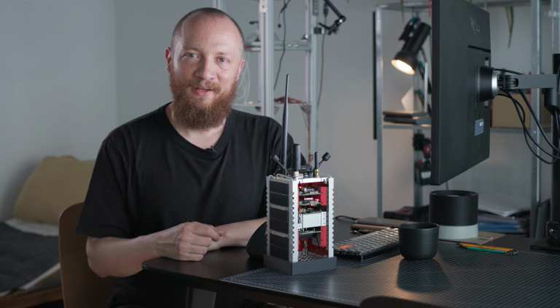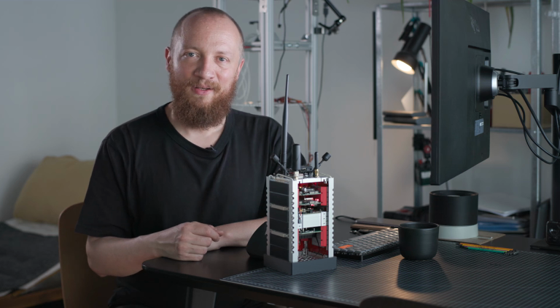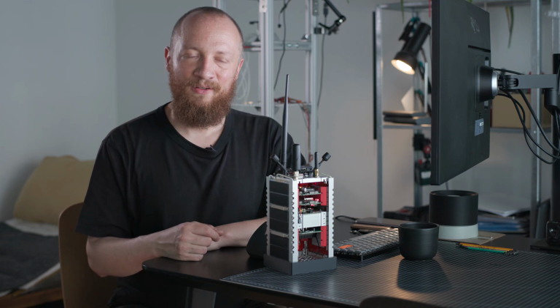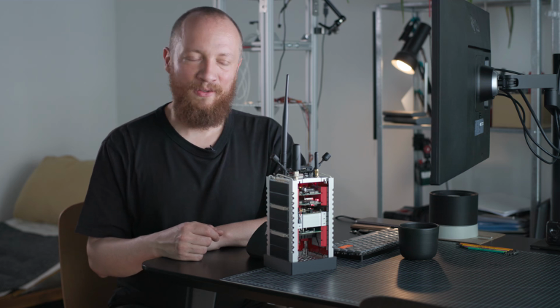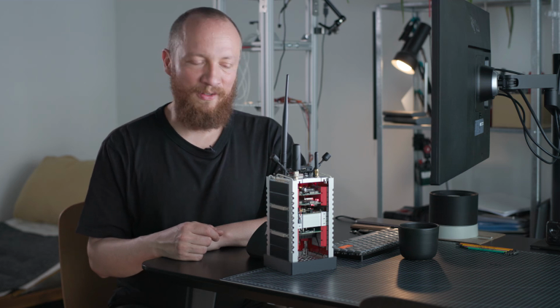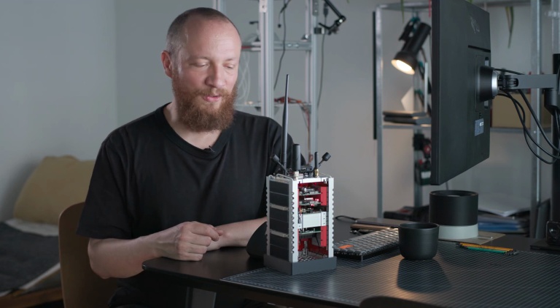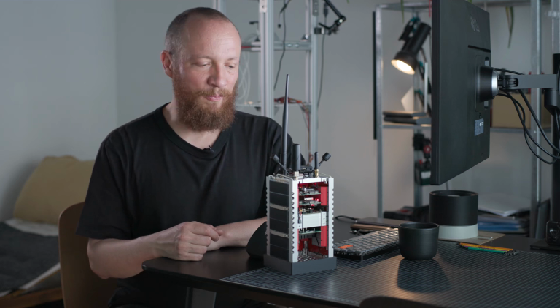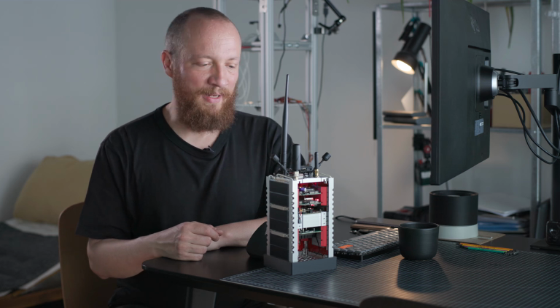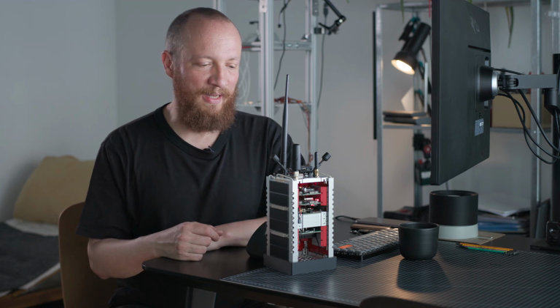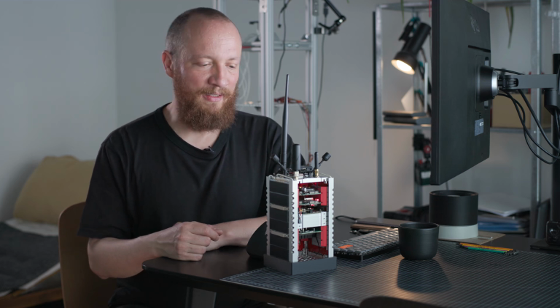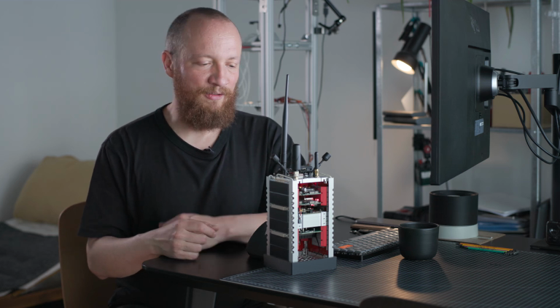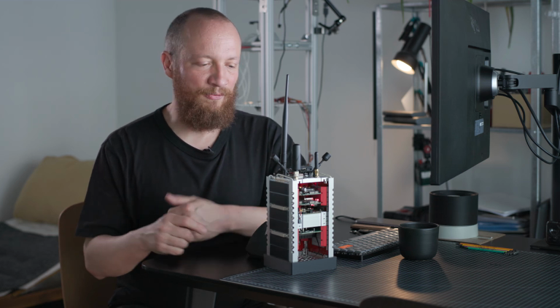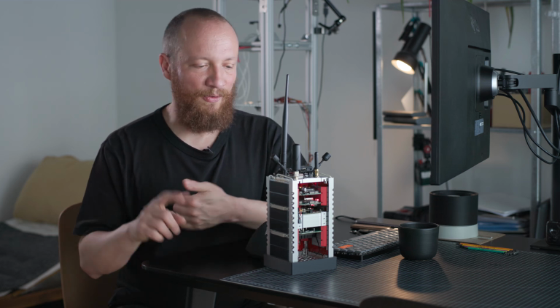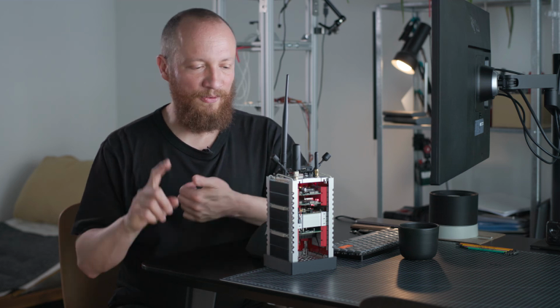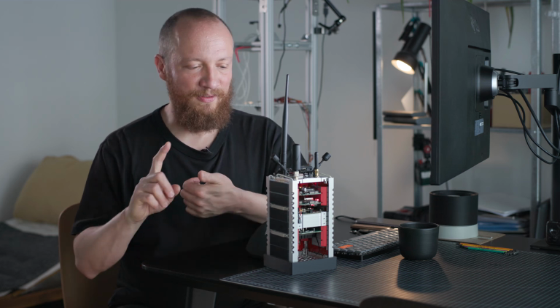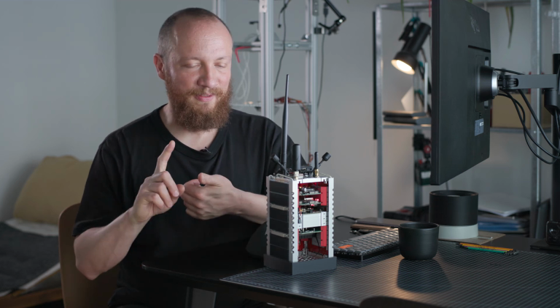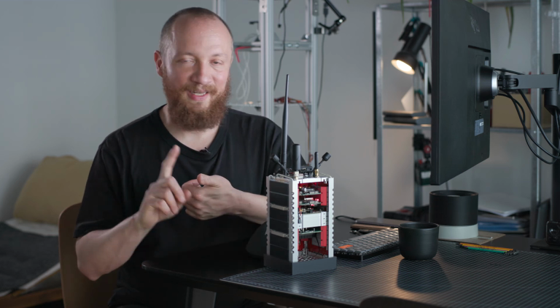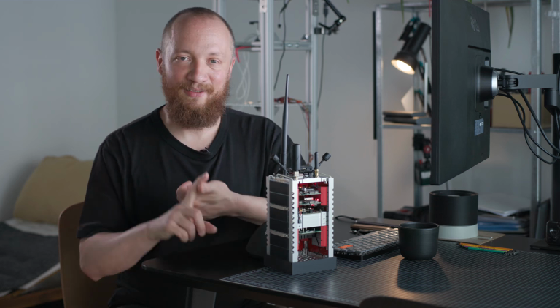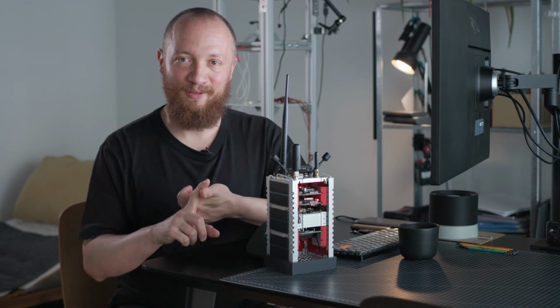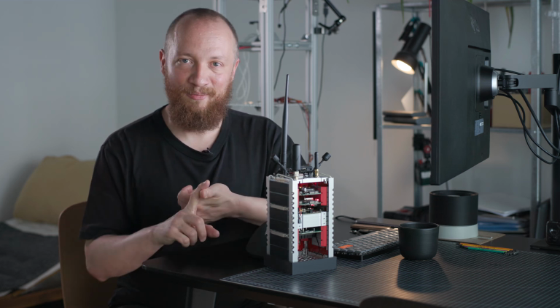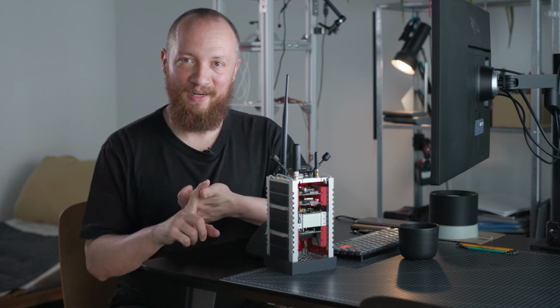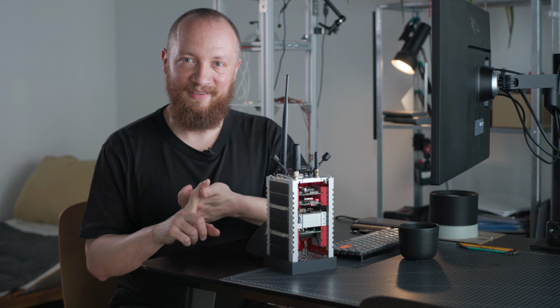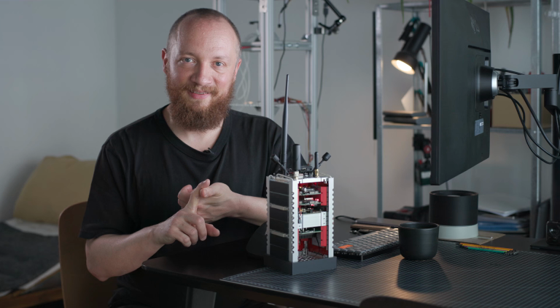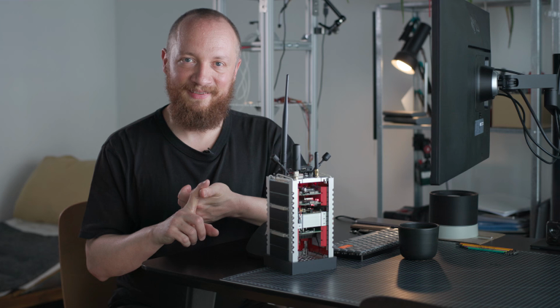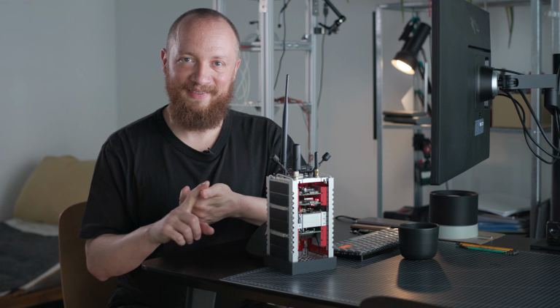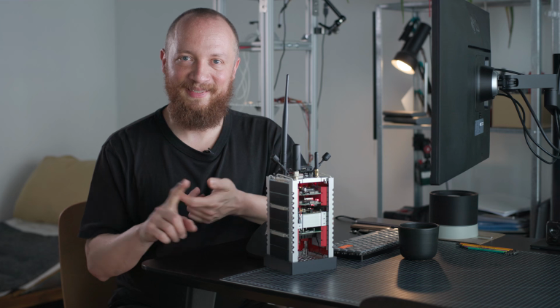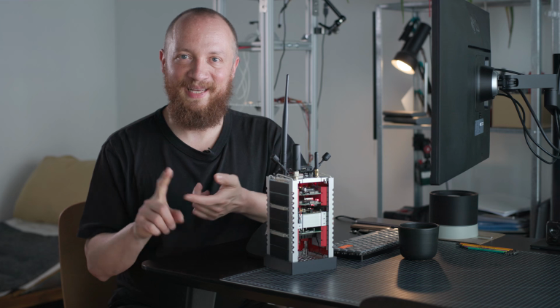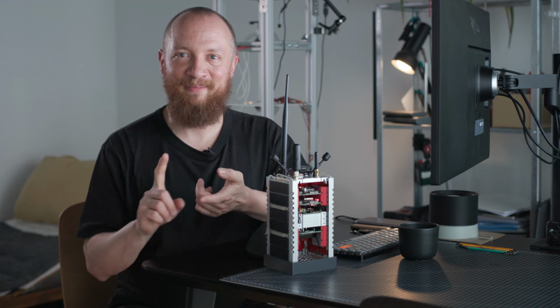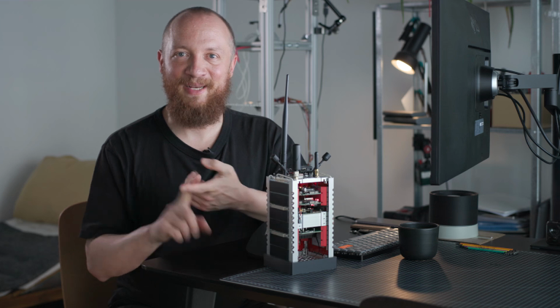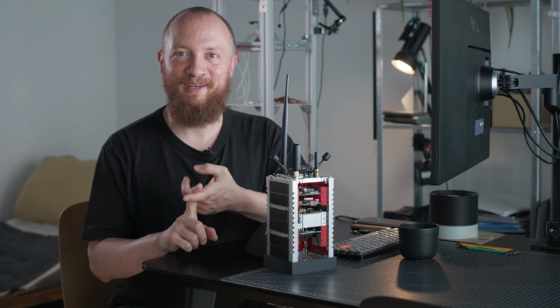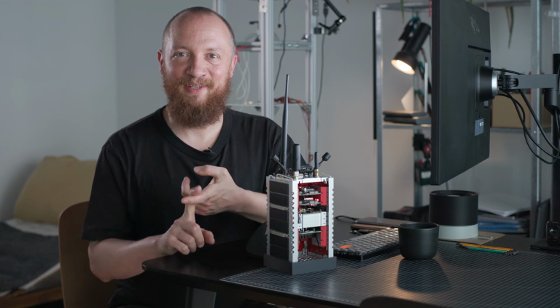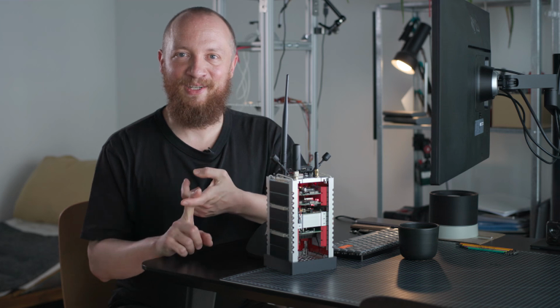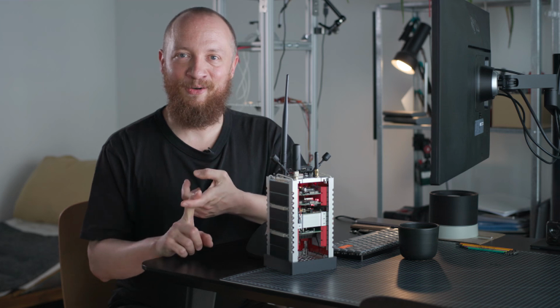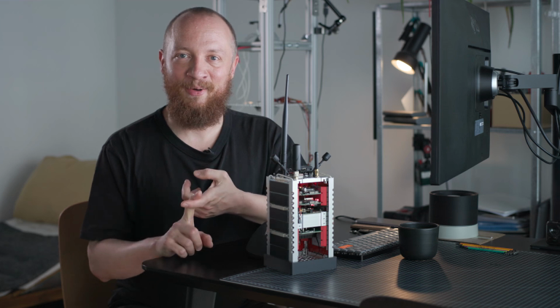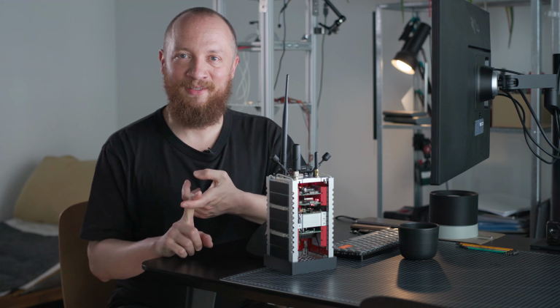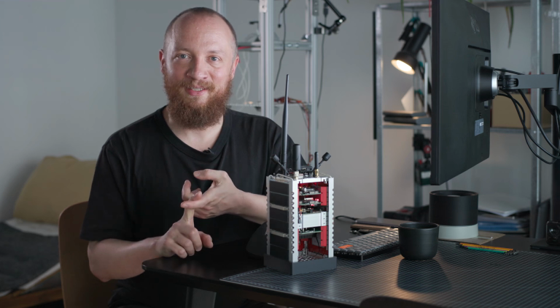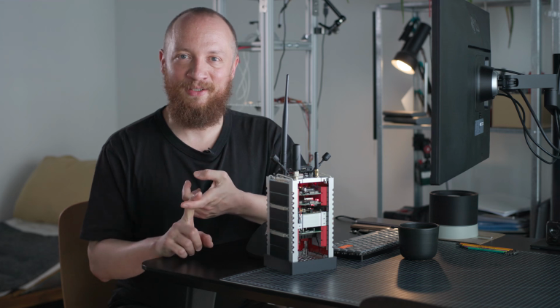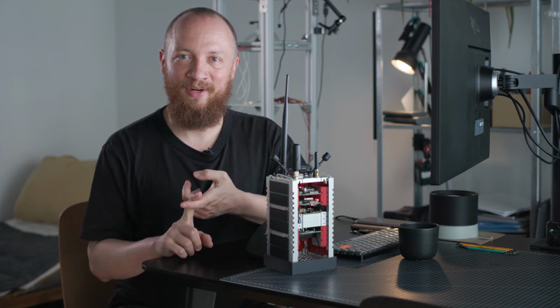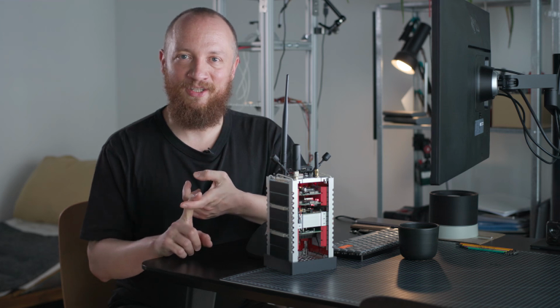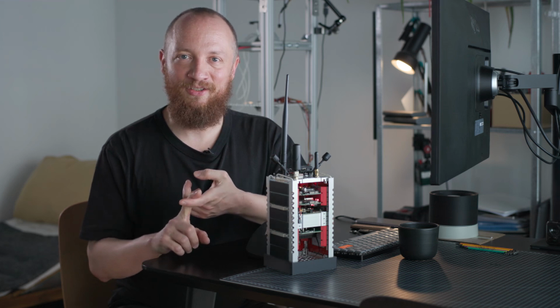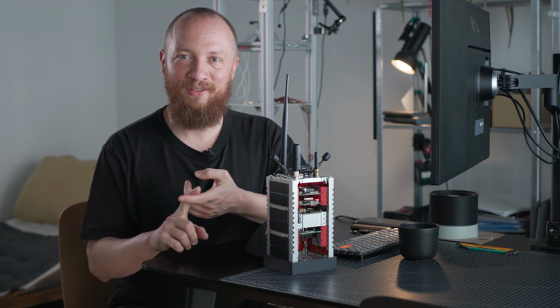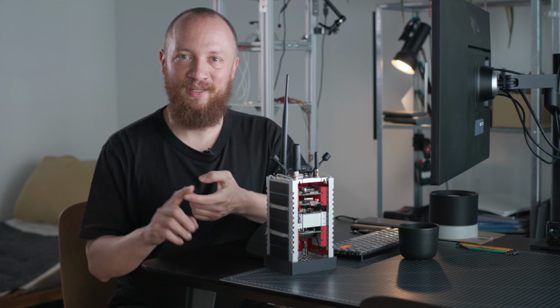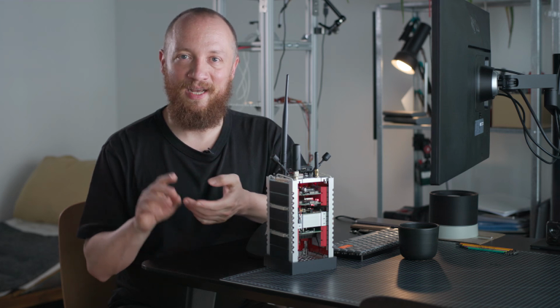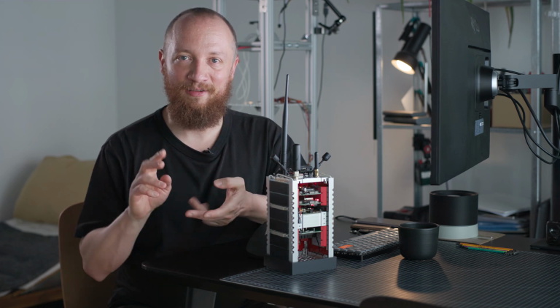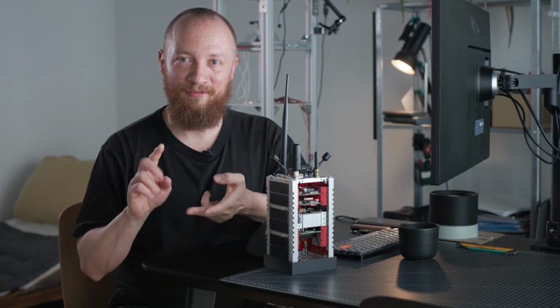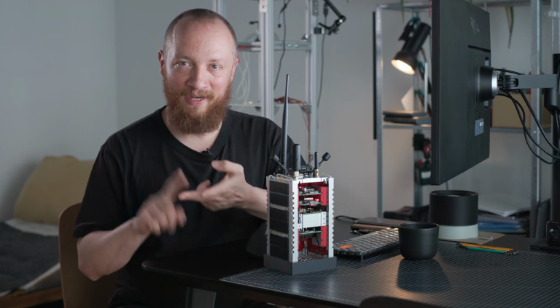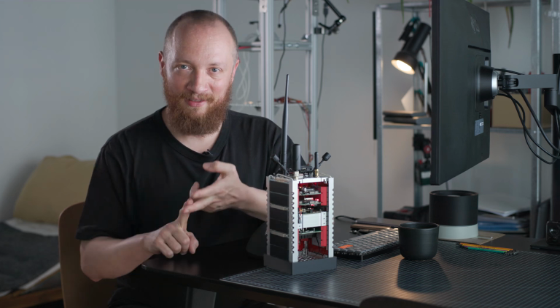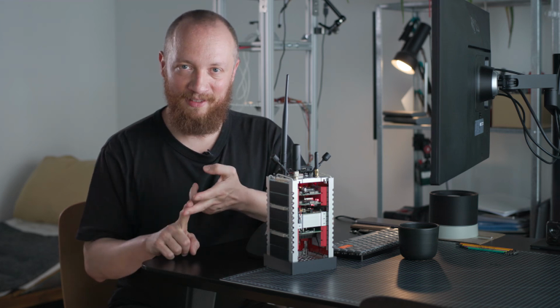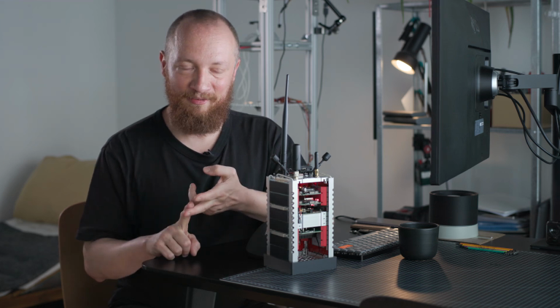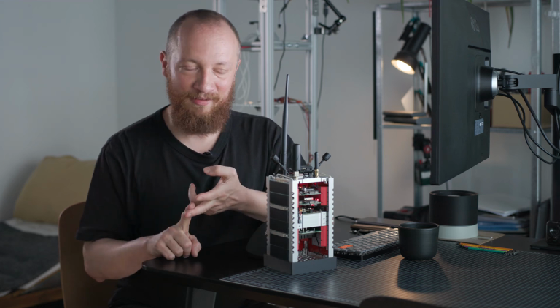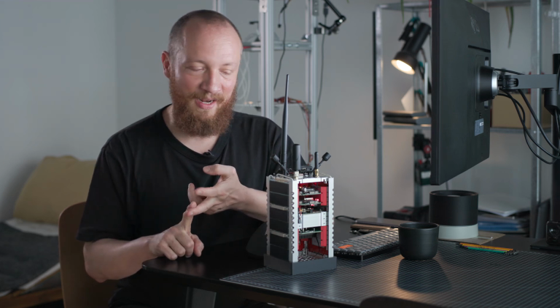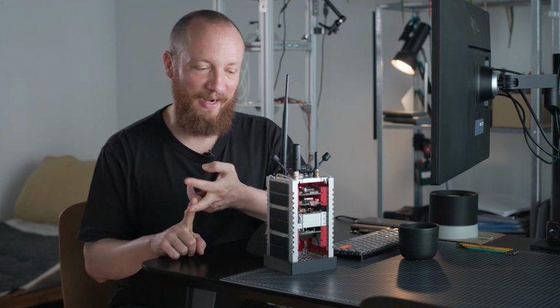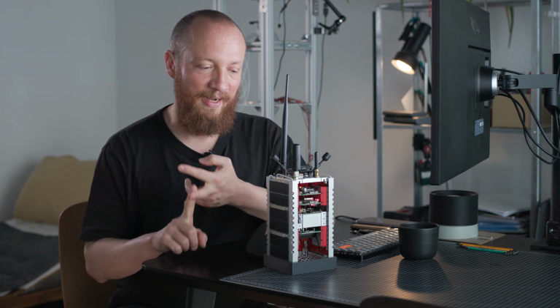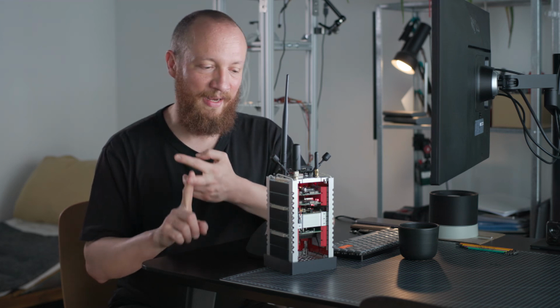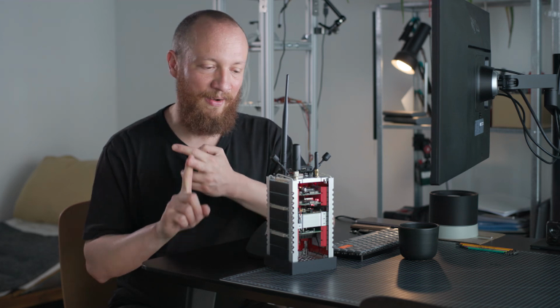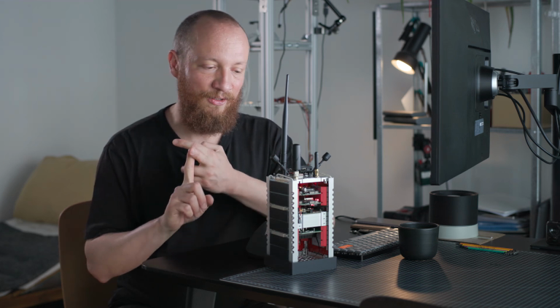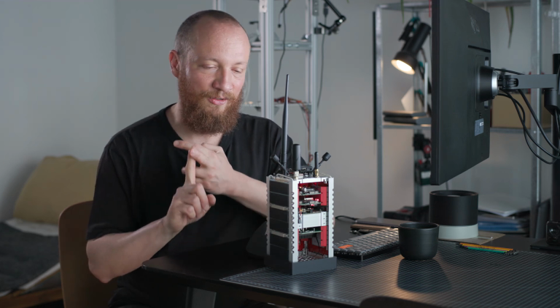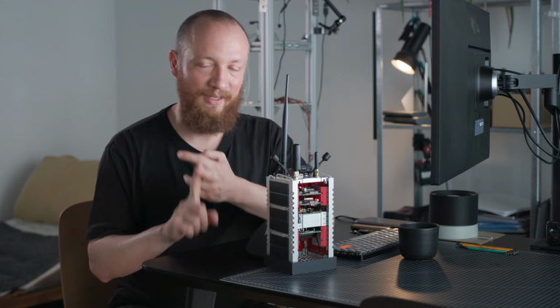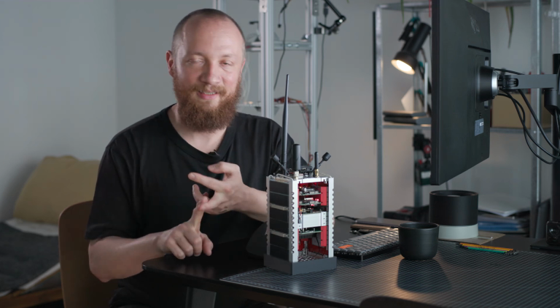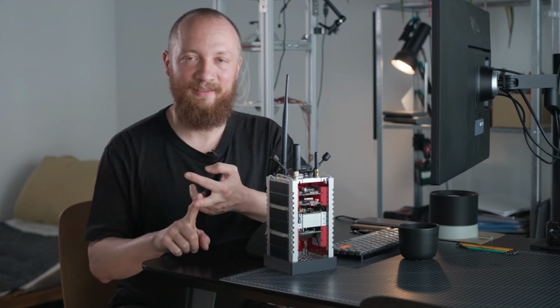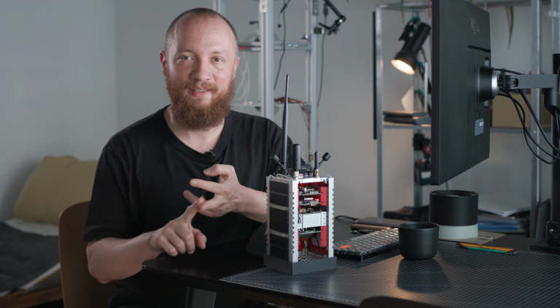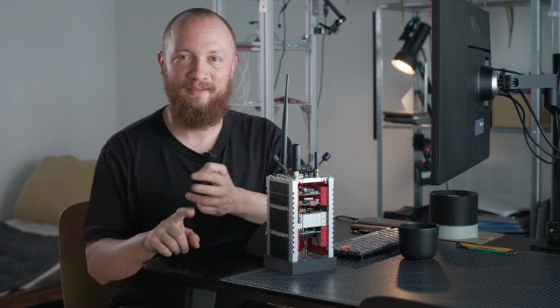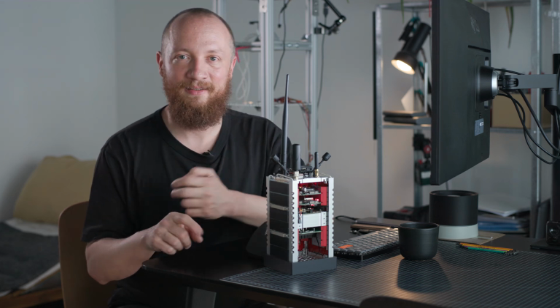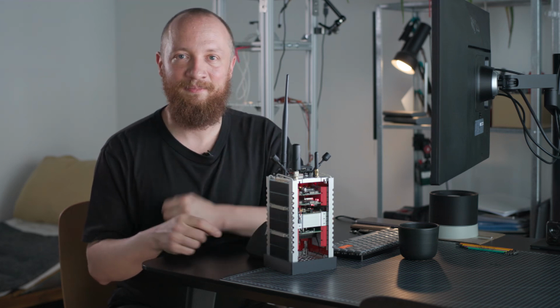The new plan is: first get some rest, then make a video about integration, and finally fly on July 6th.